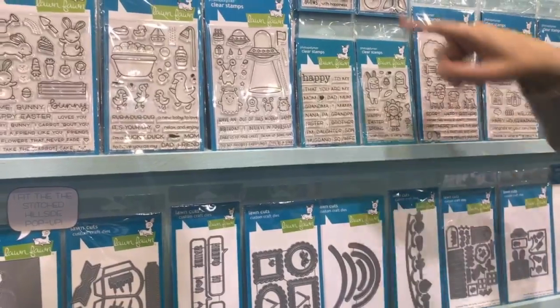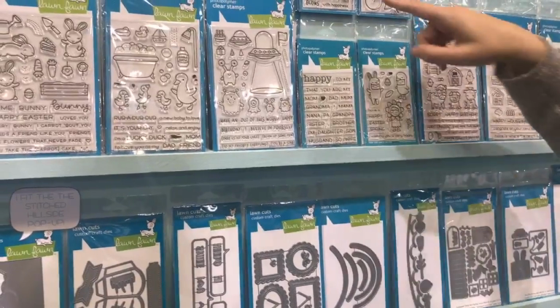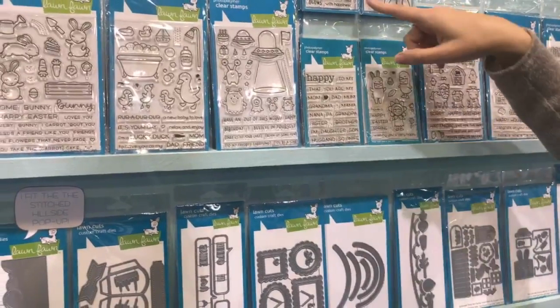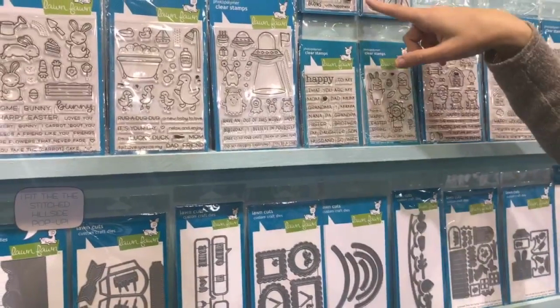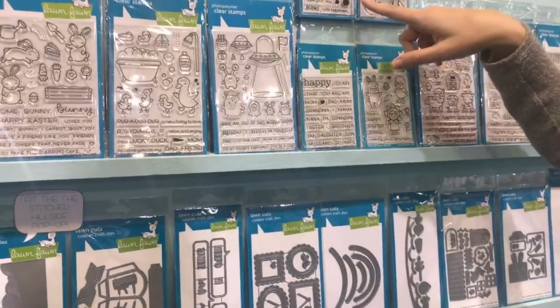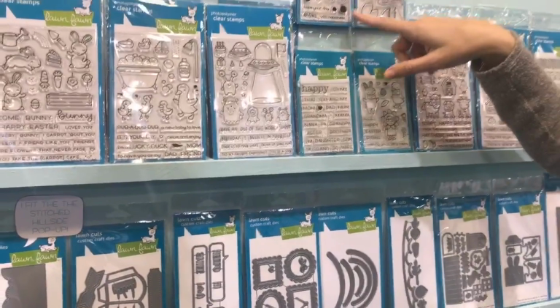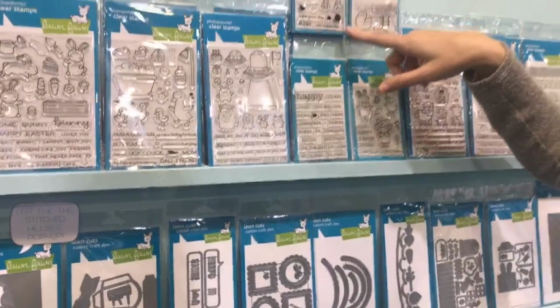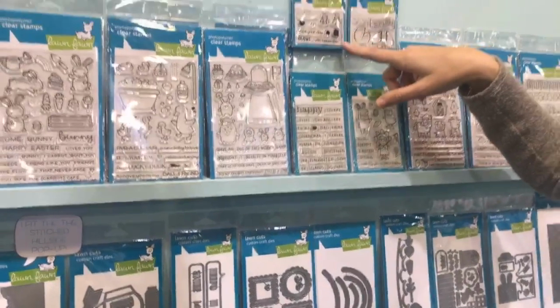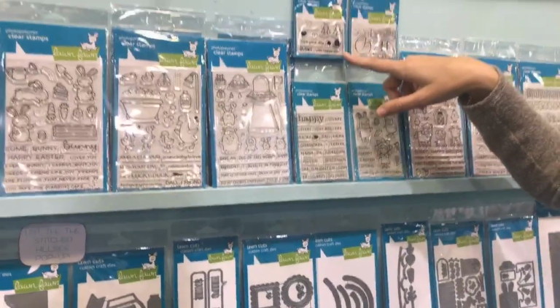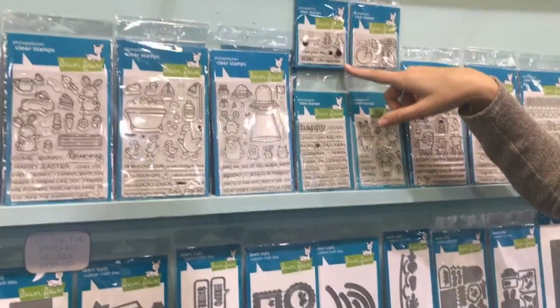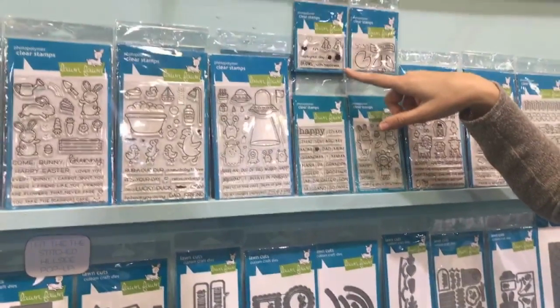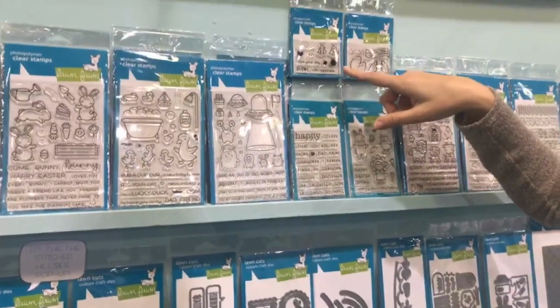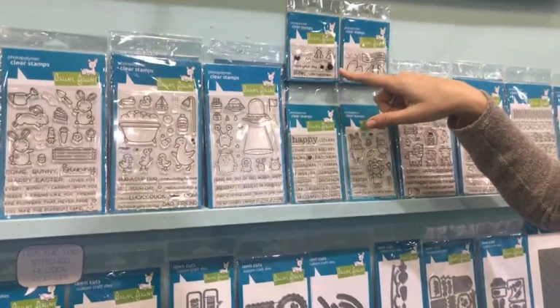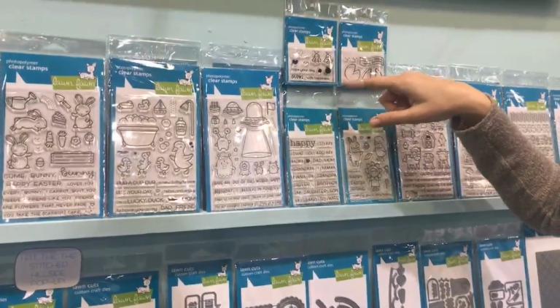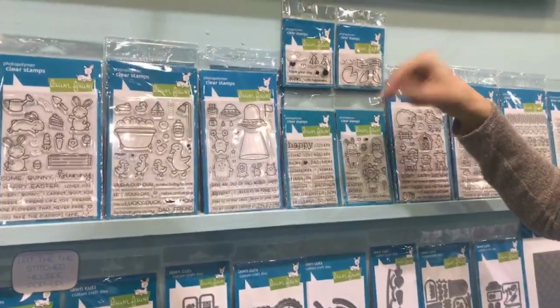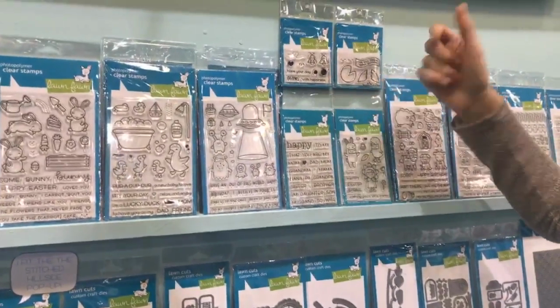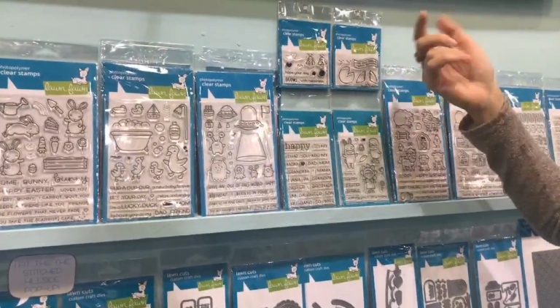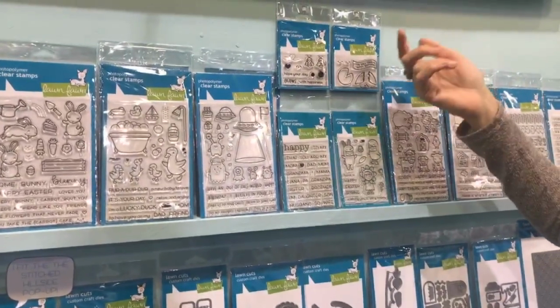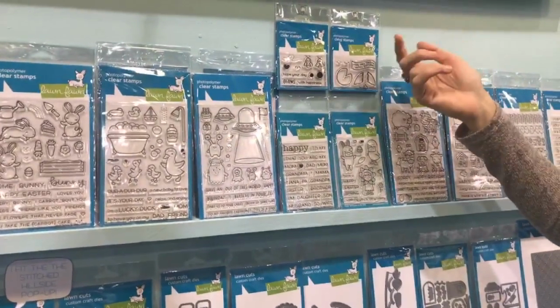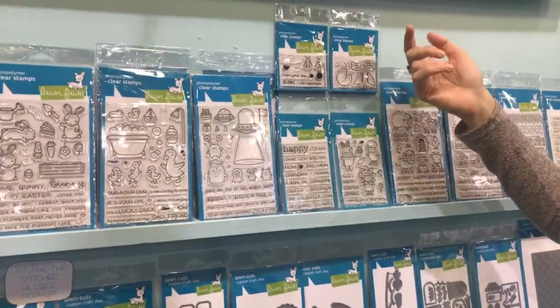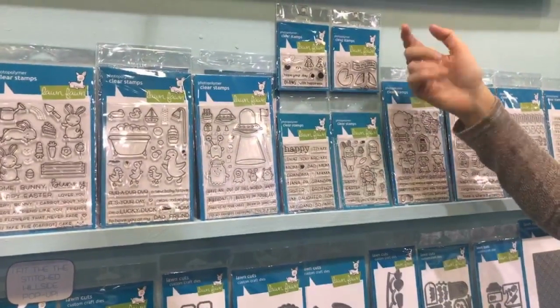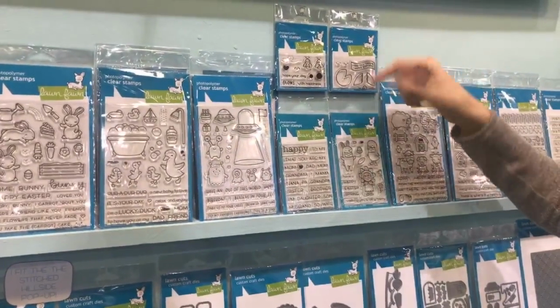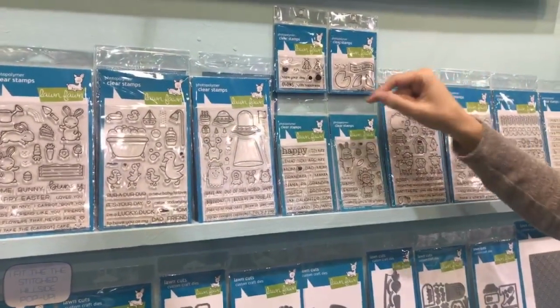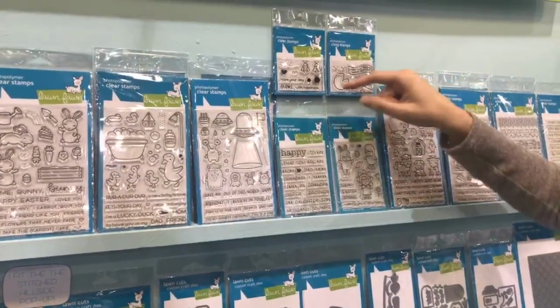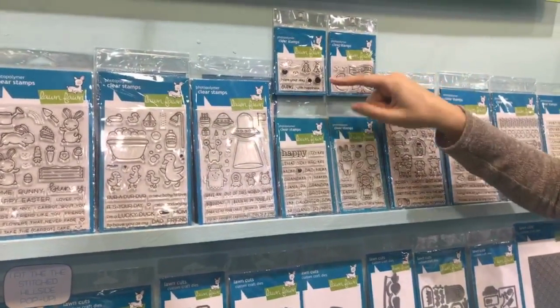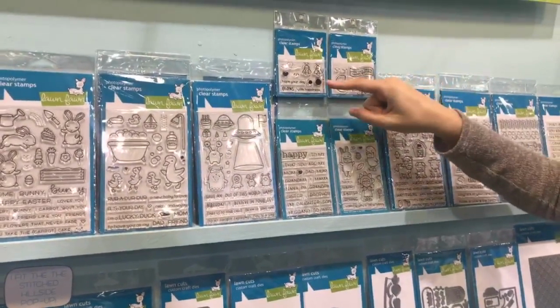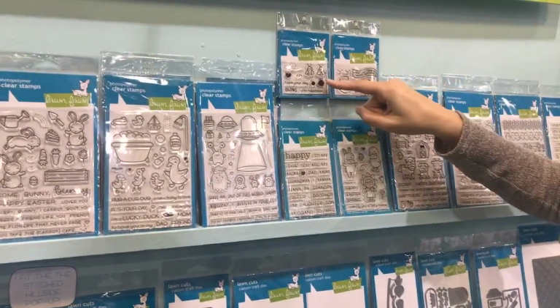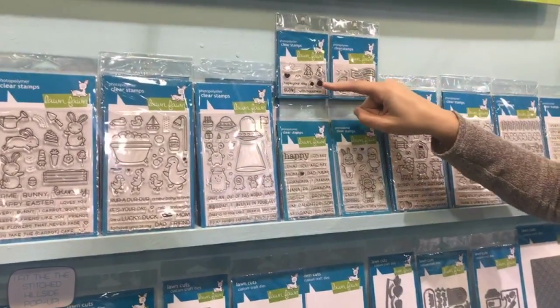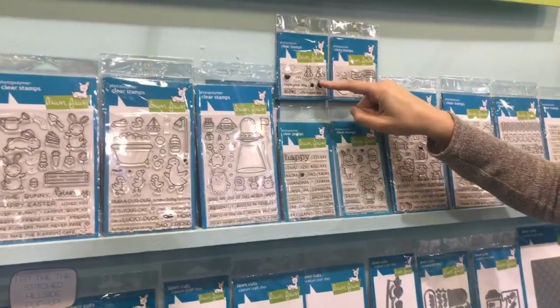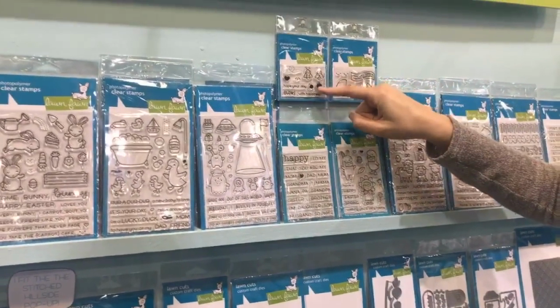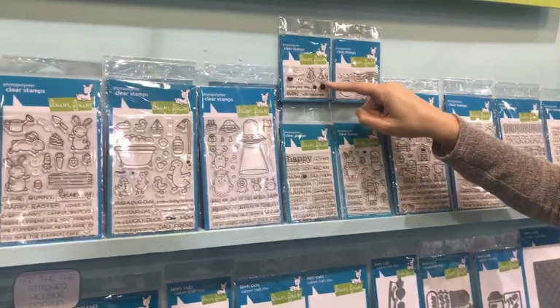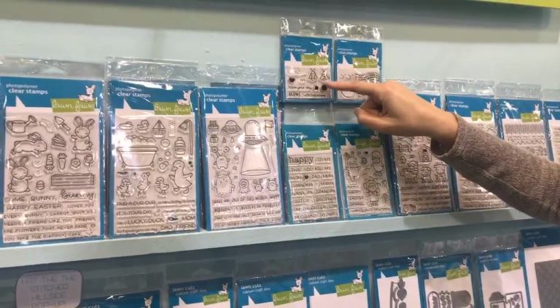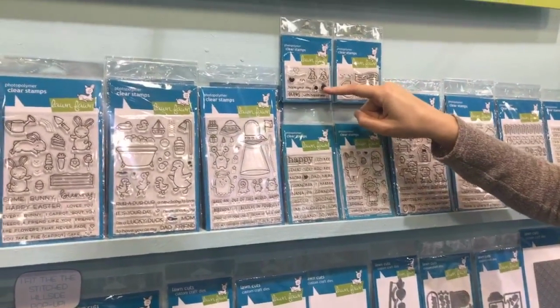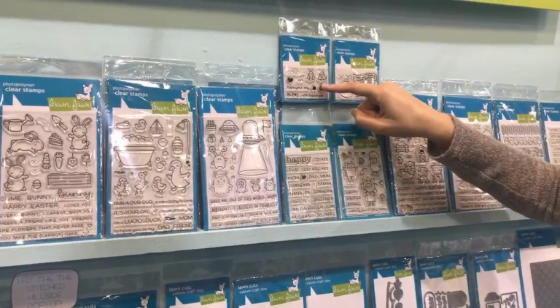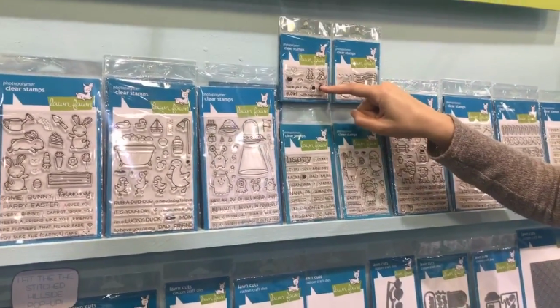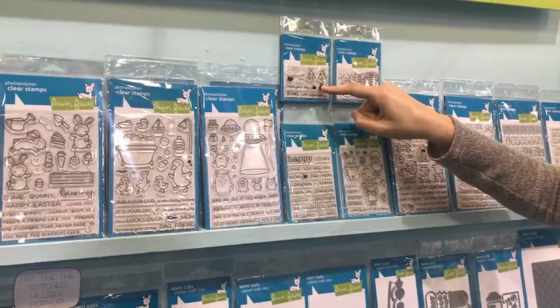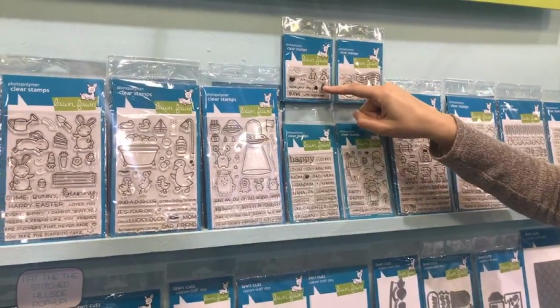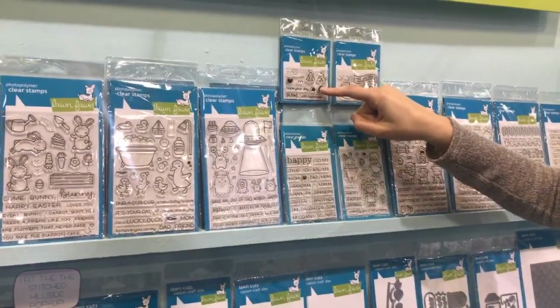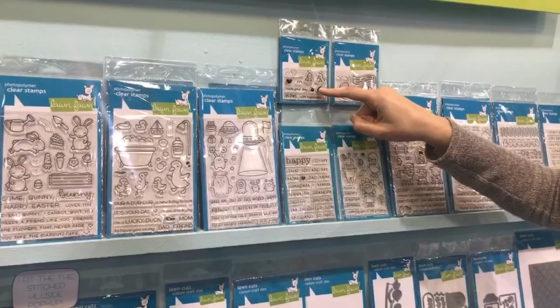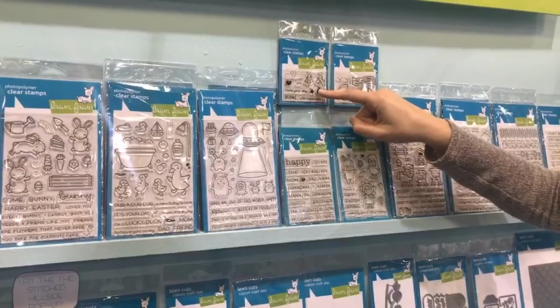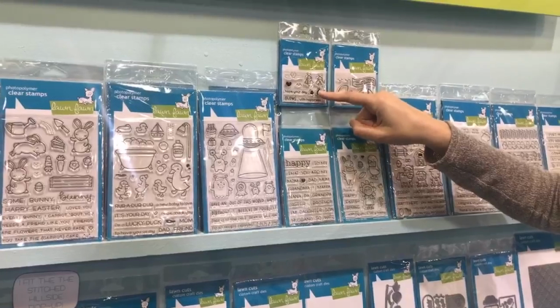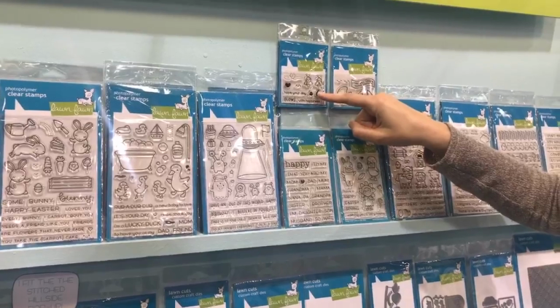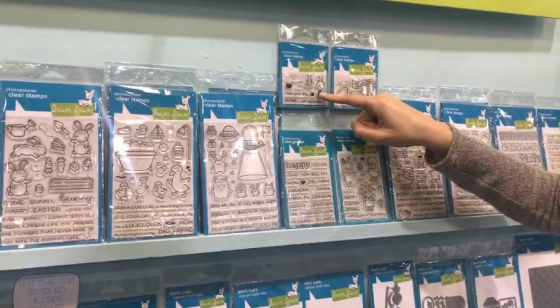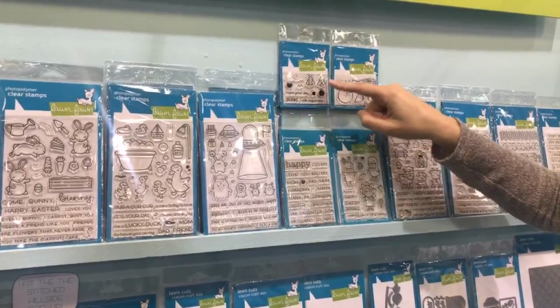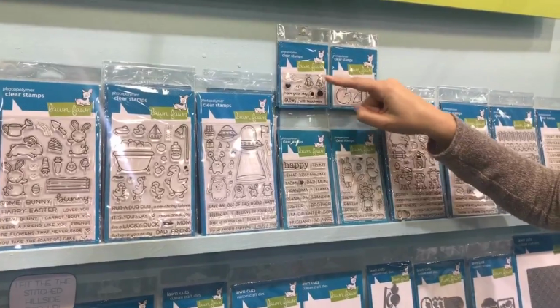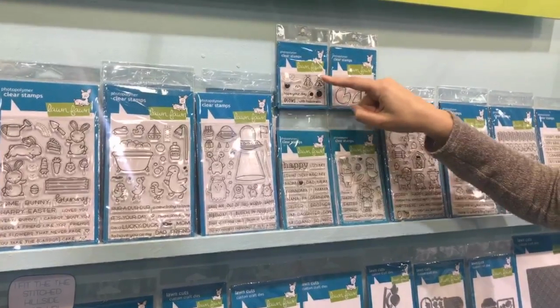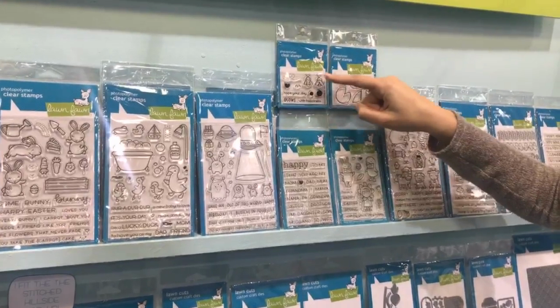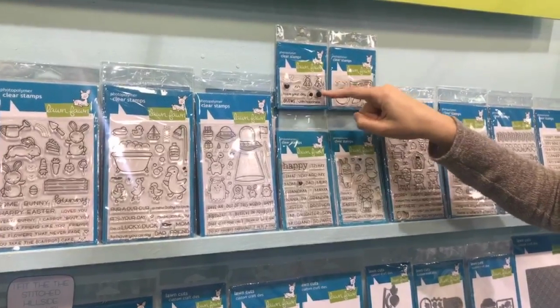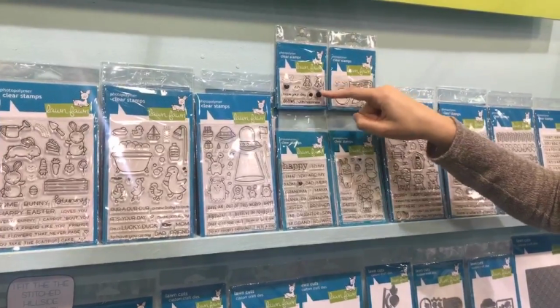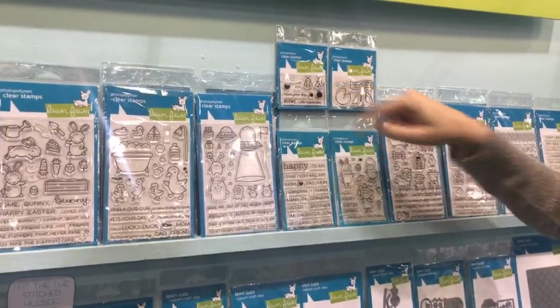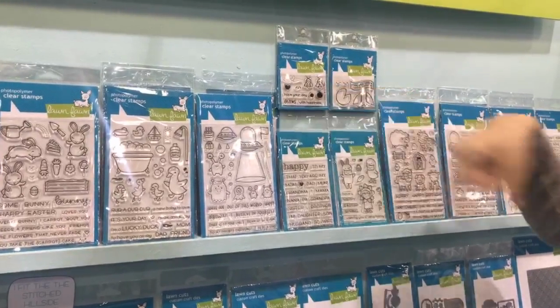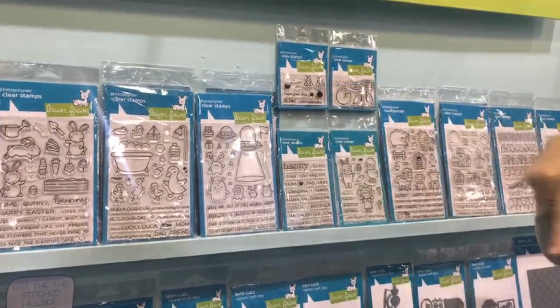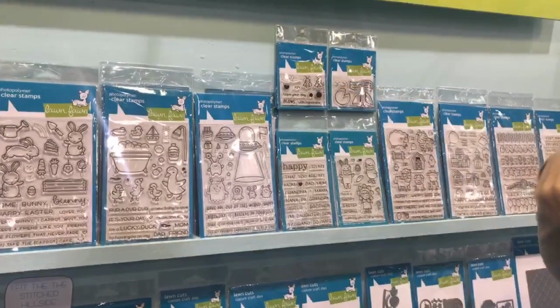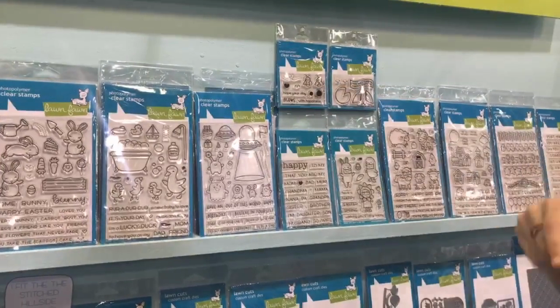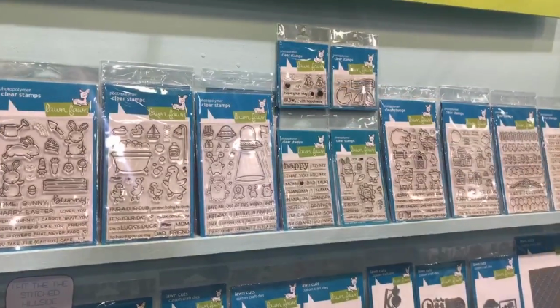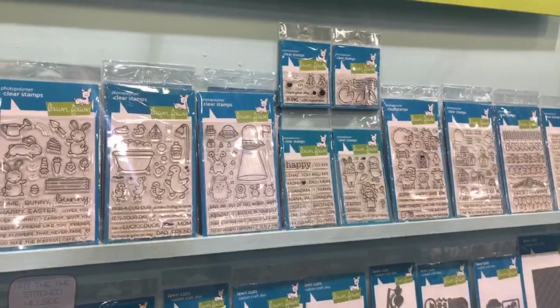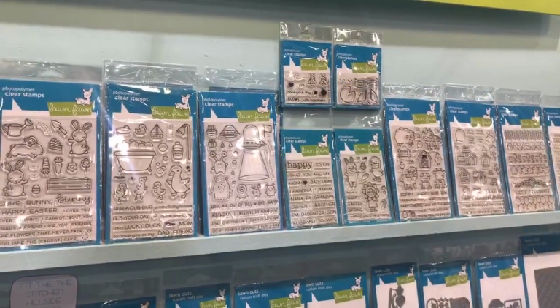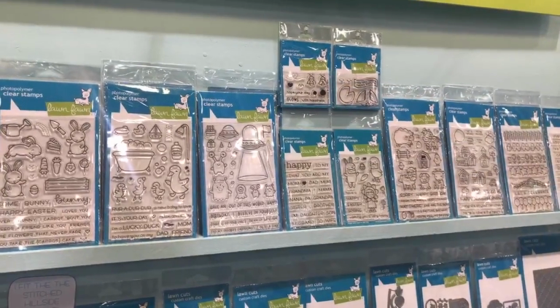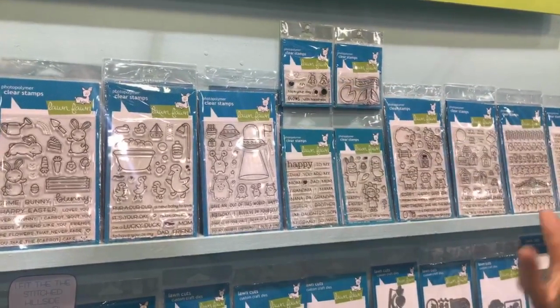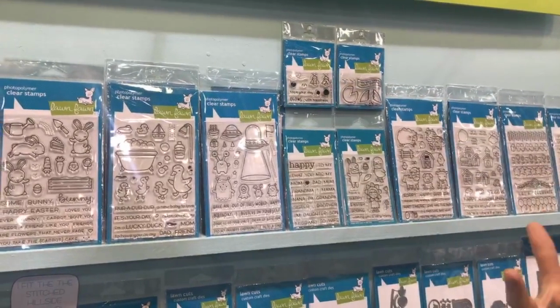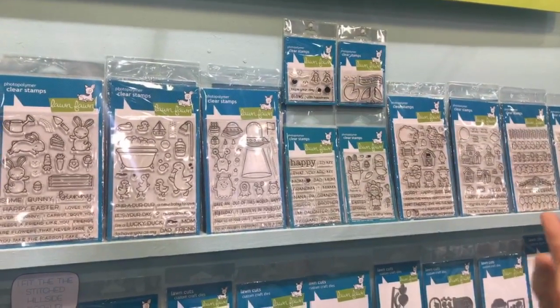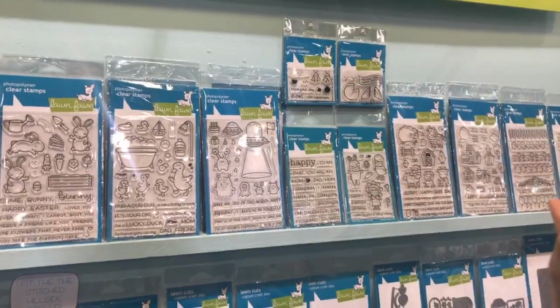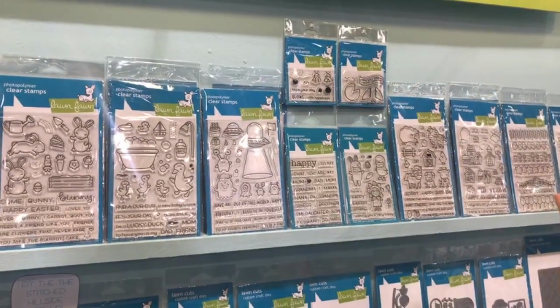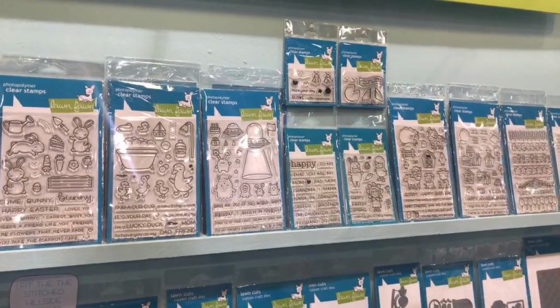We have our Firefly stamp set, and this is meant to go with our Glow in the Dark embossing powder. So you emboss with the Glow in the Dark embossing, put the Firefly on top, and then they glow.